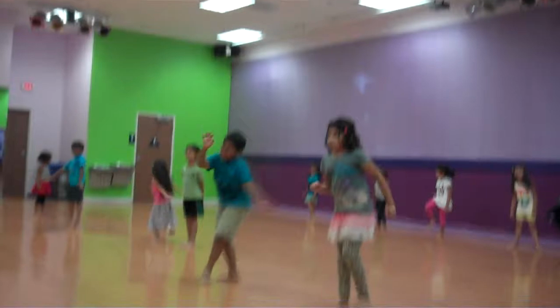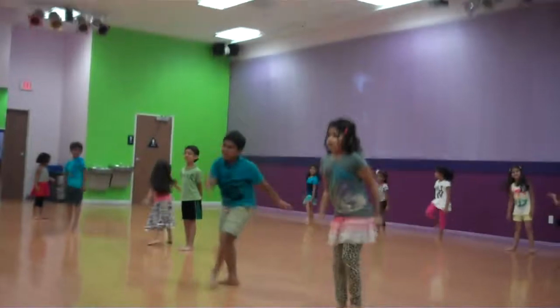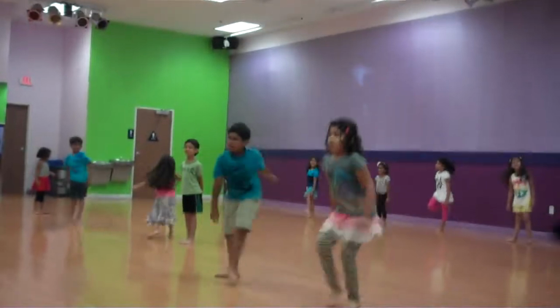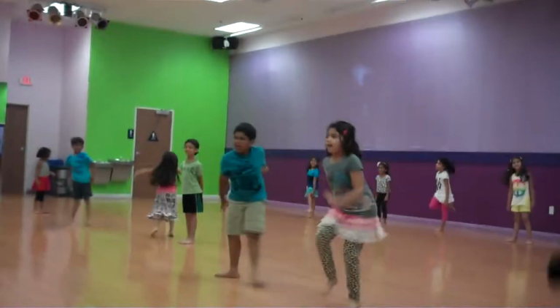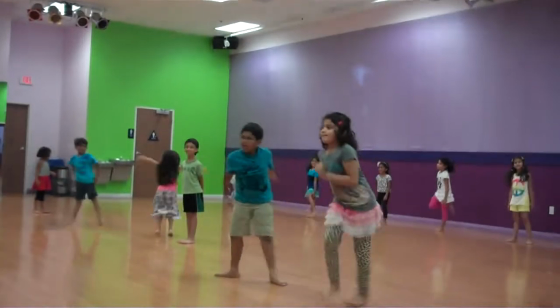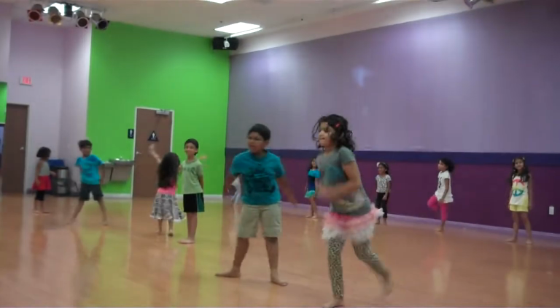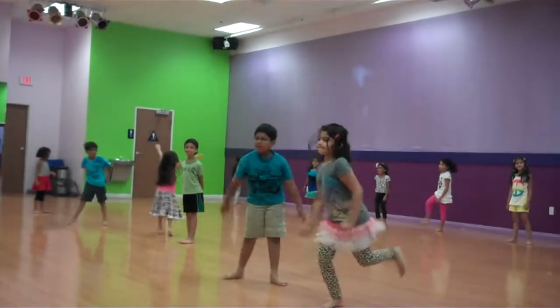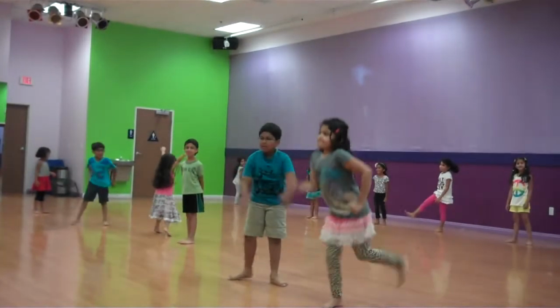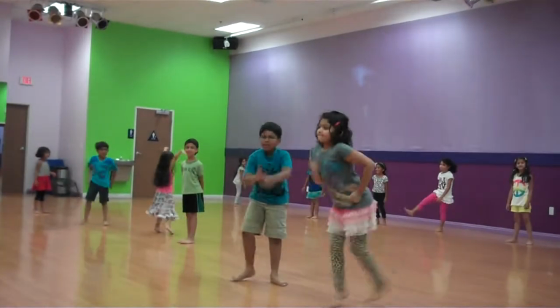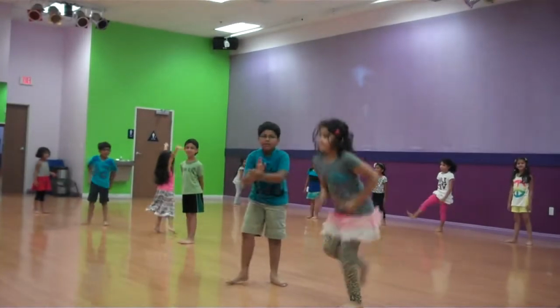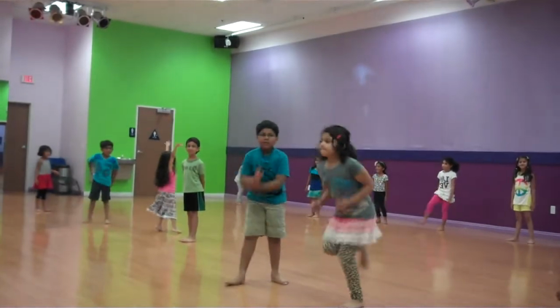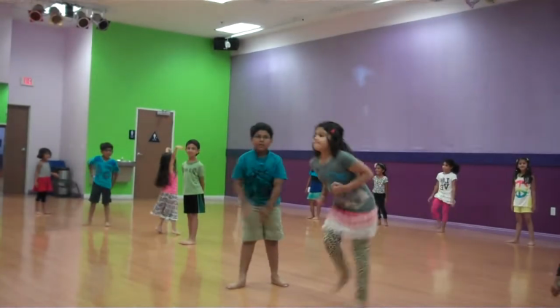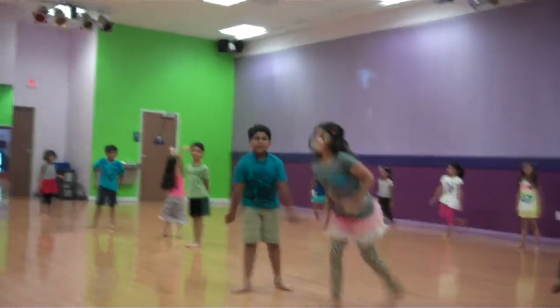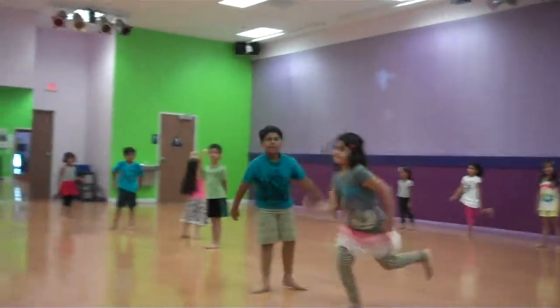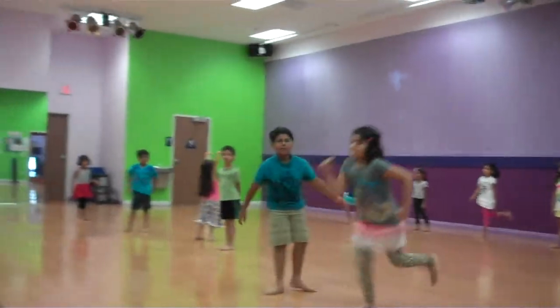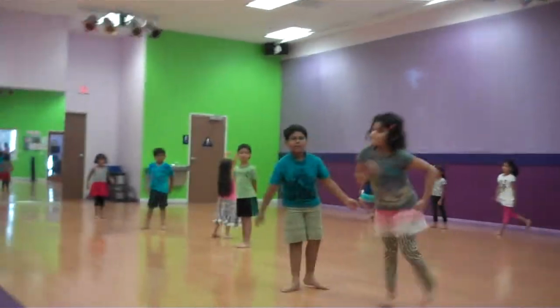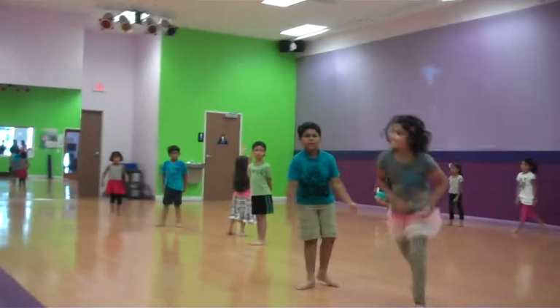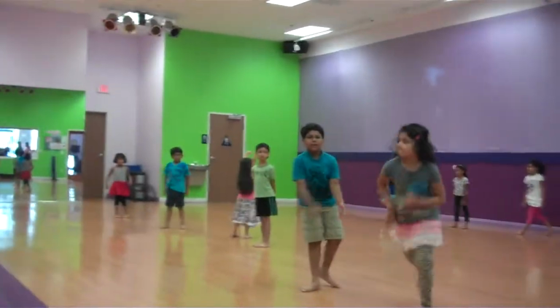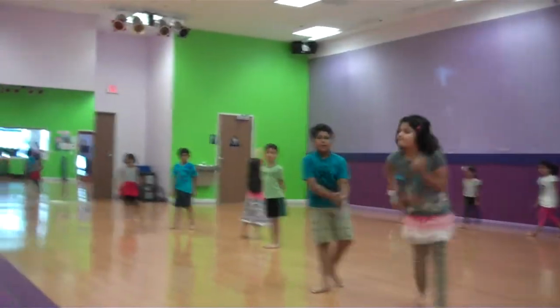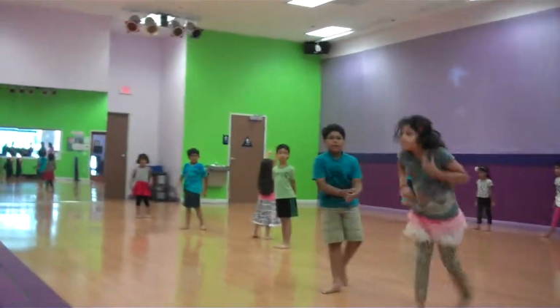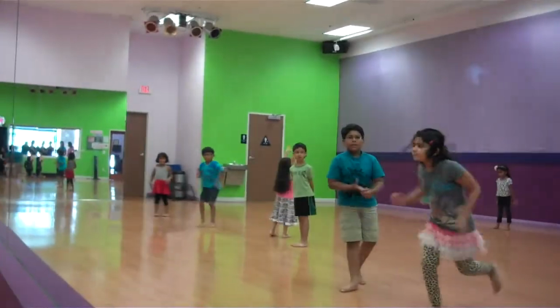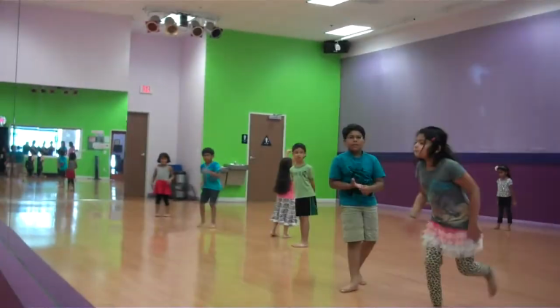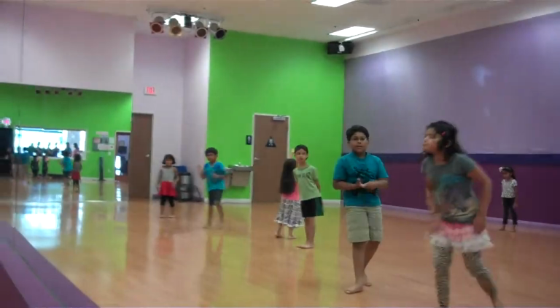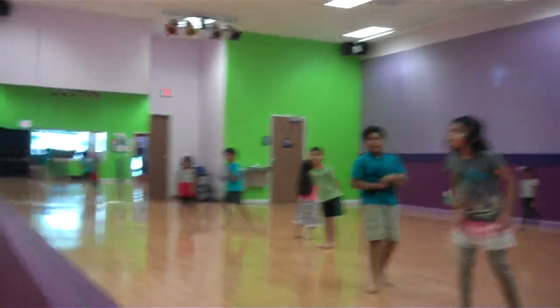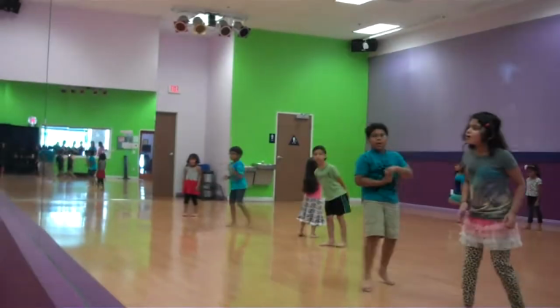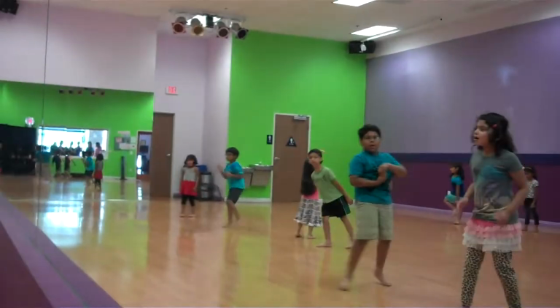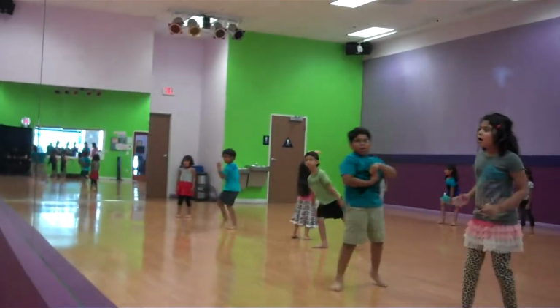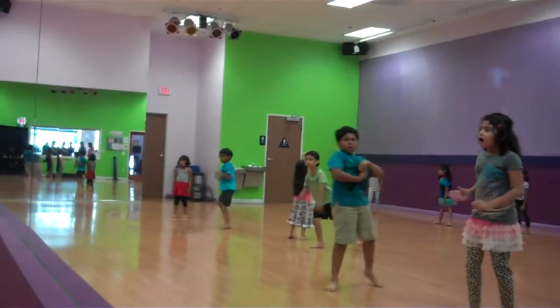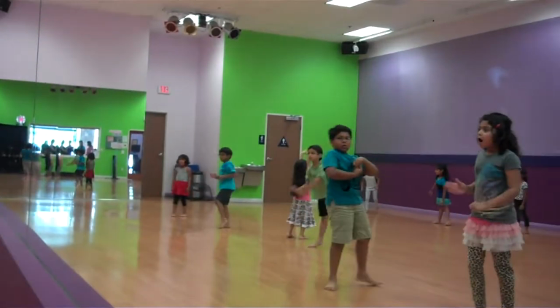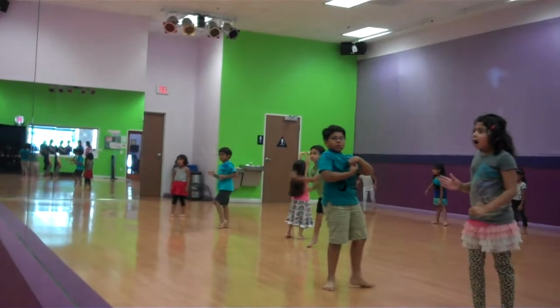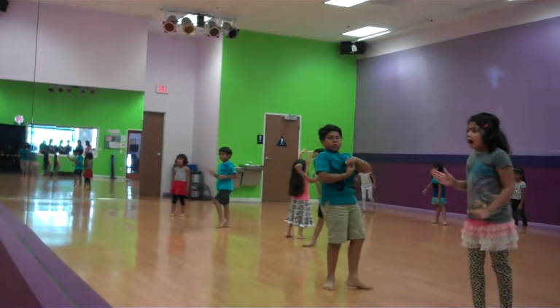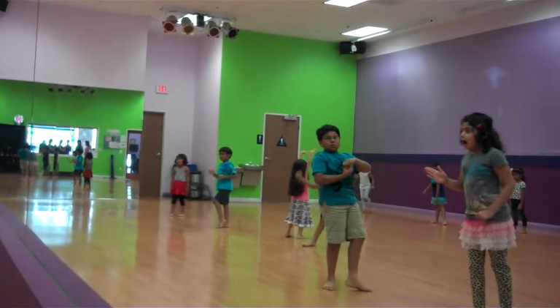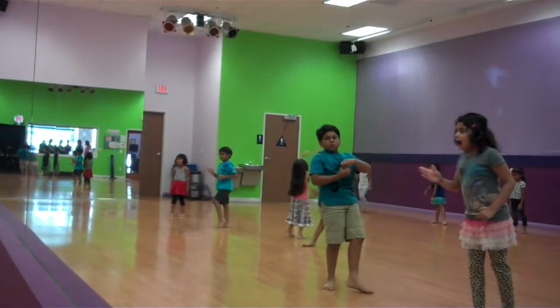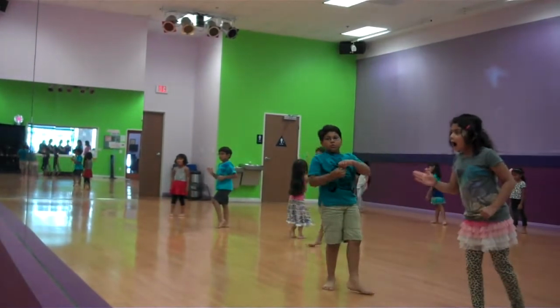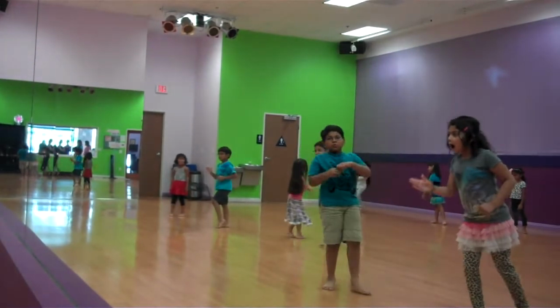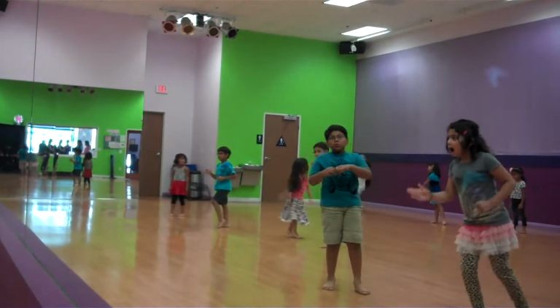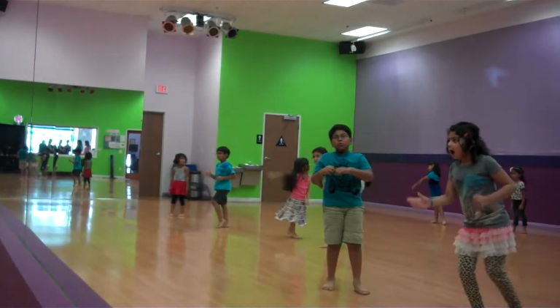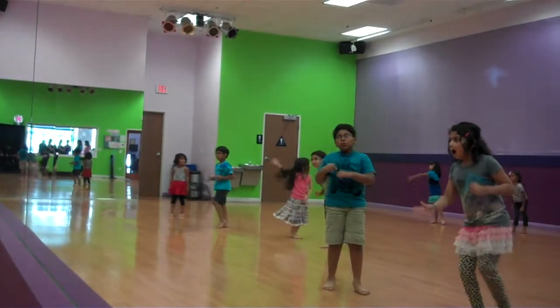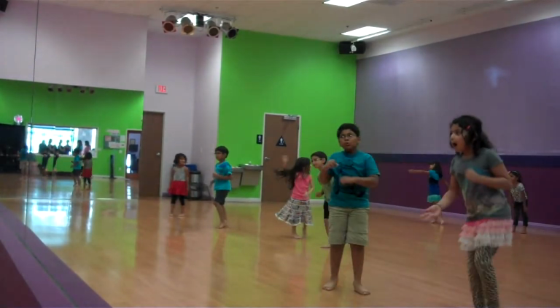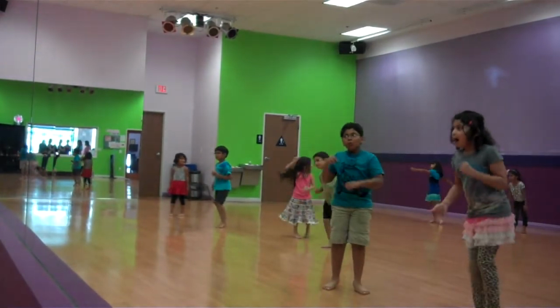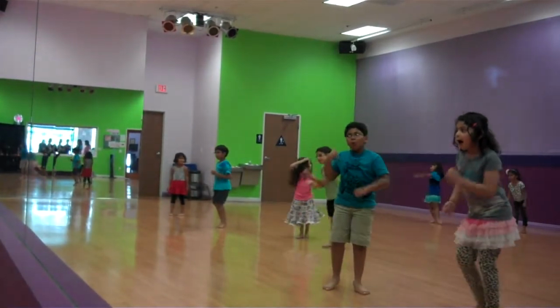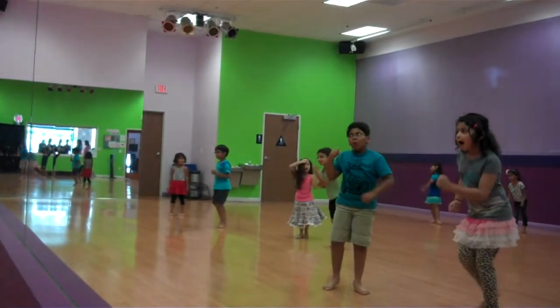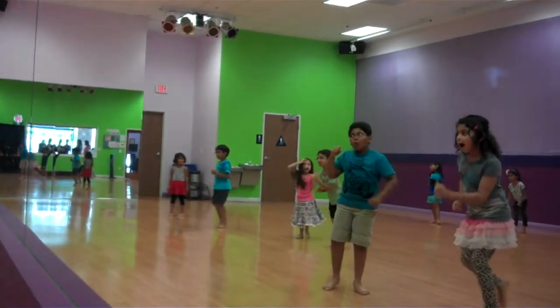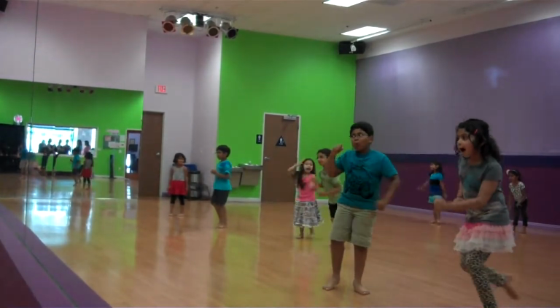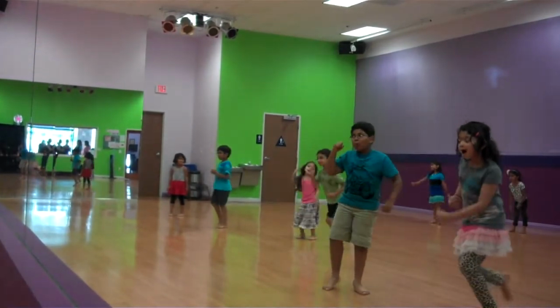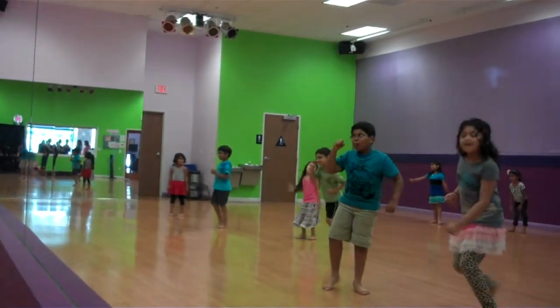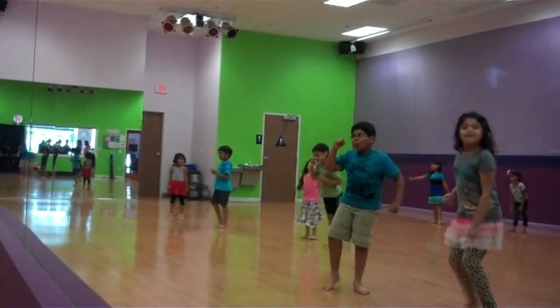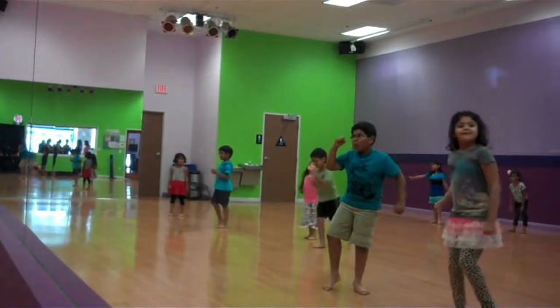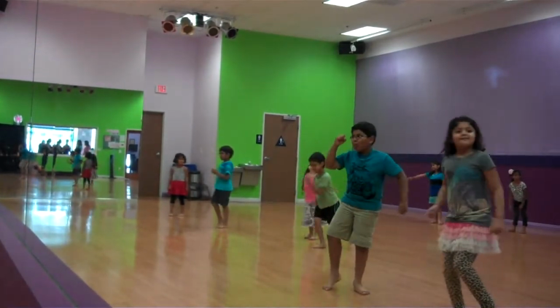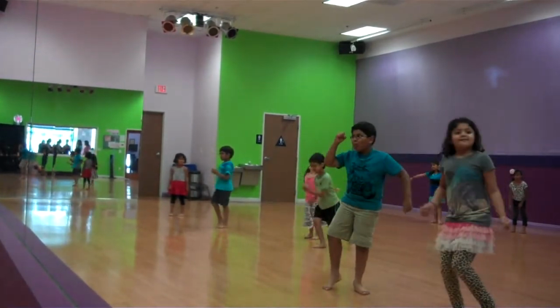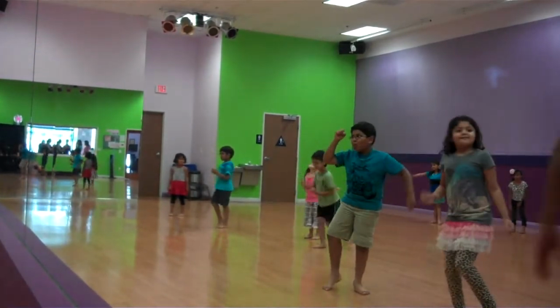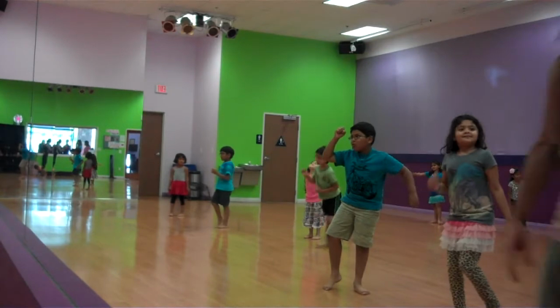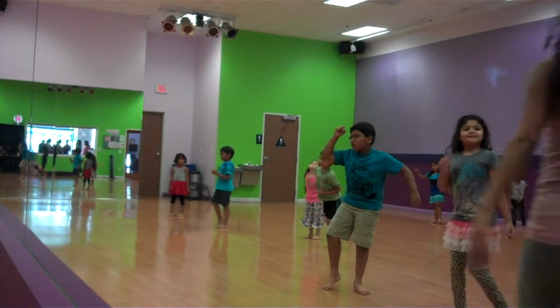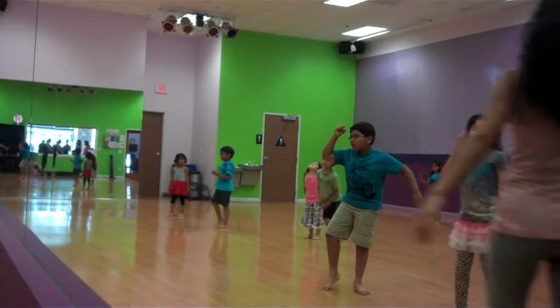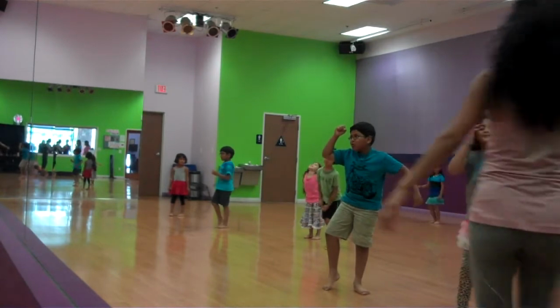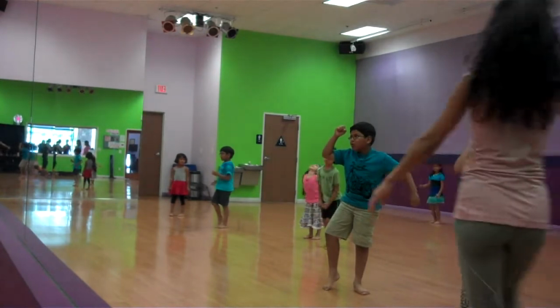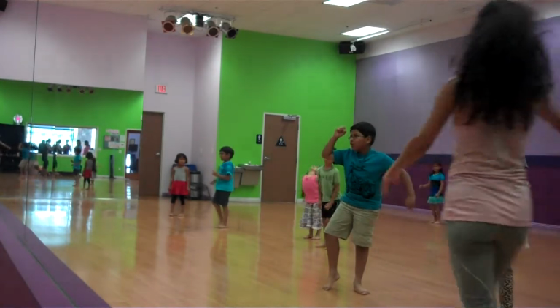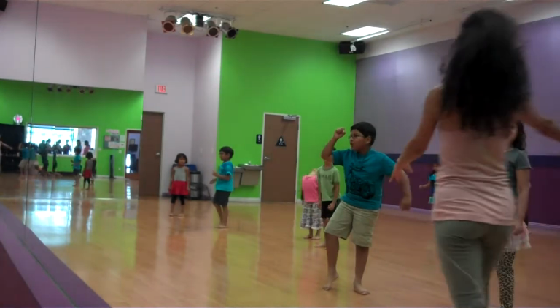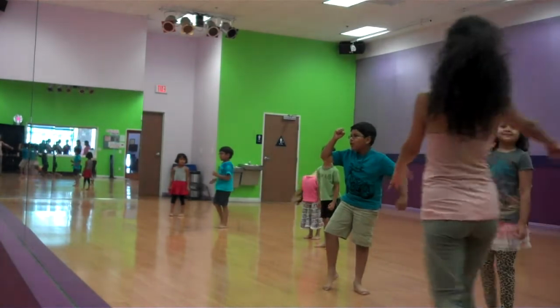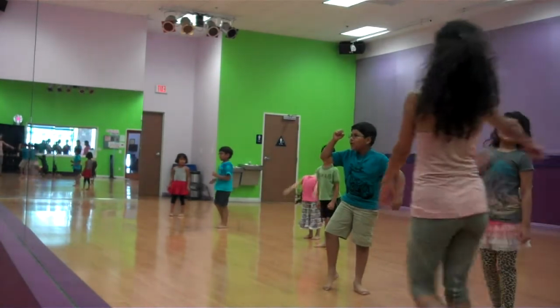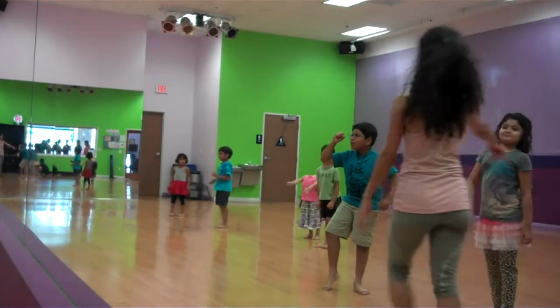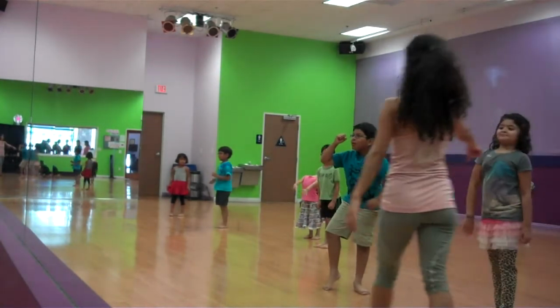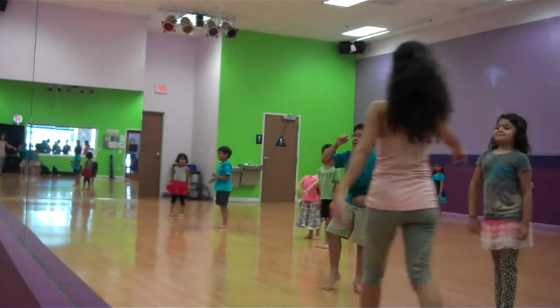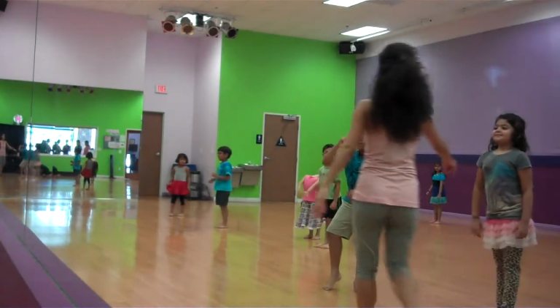We're going to do it together, slow motion, for the video so your parents can help you practice. Ready? Get in your line, chef.